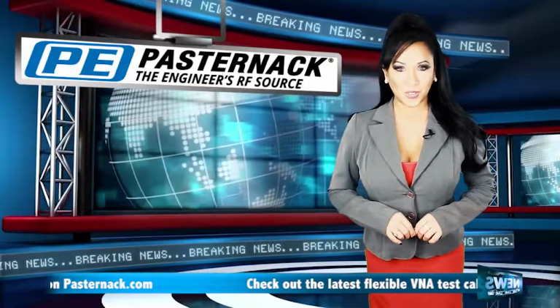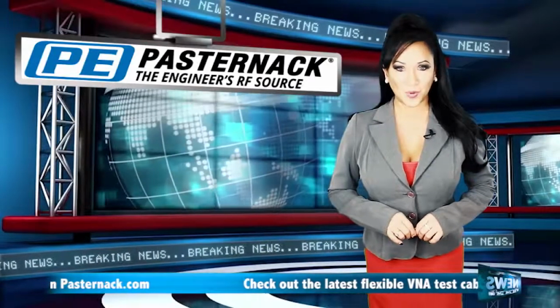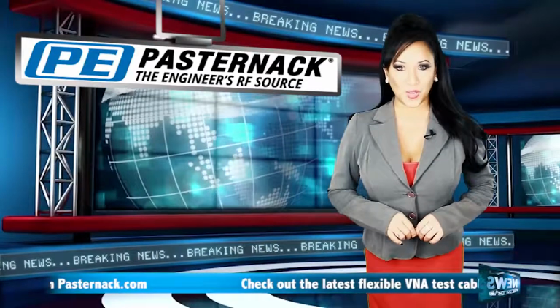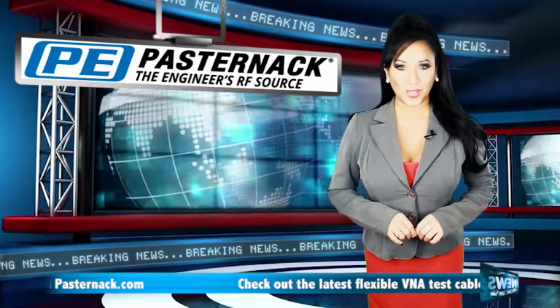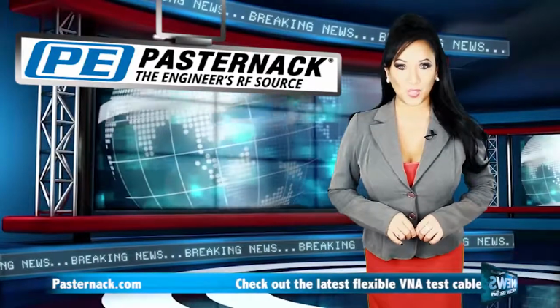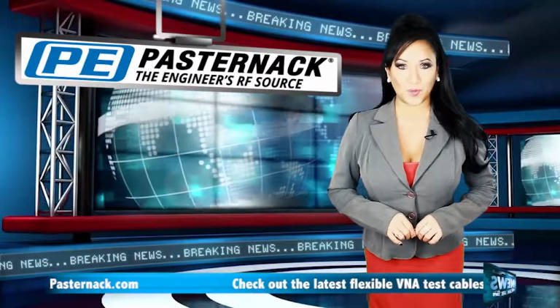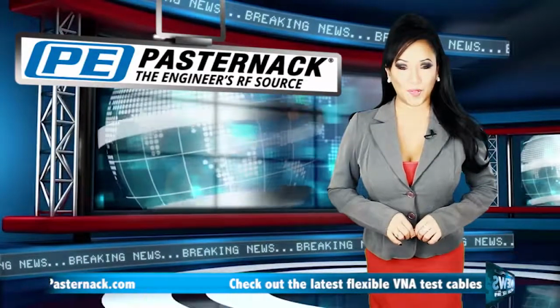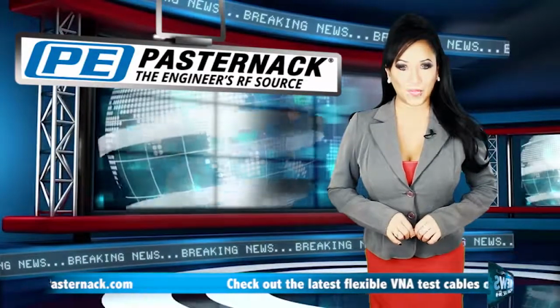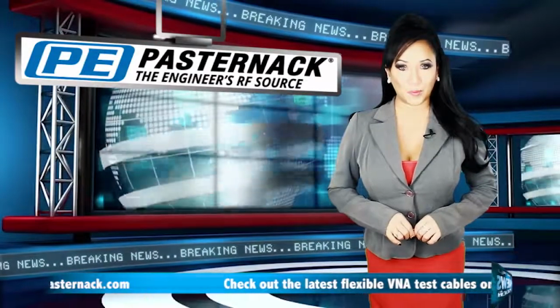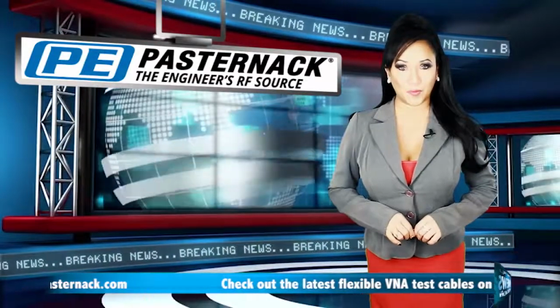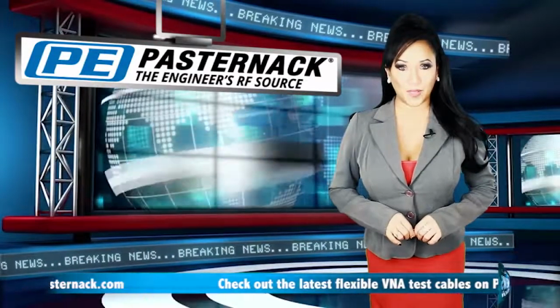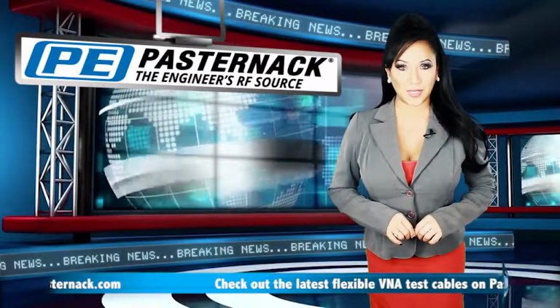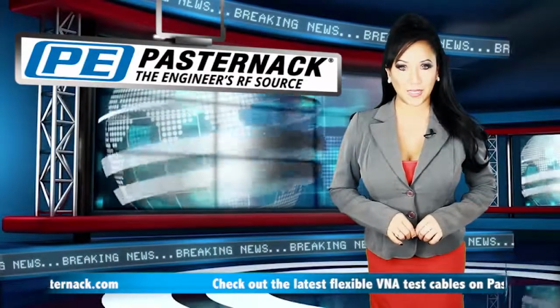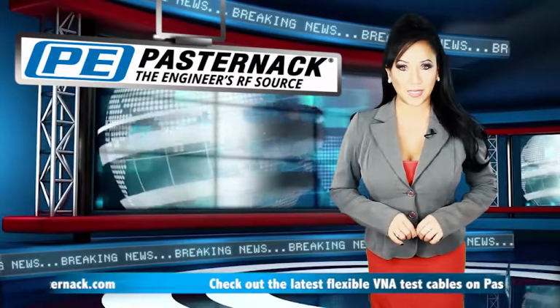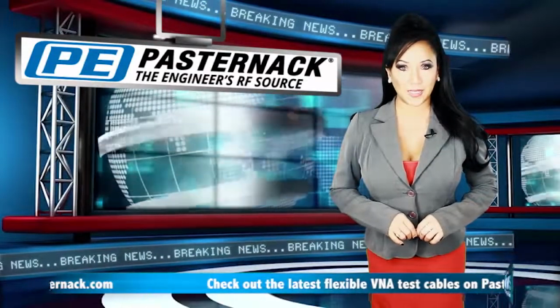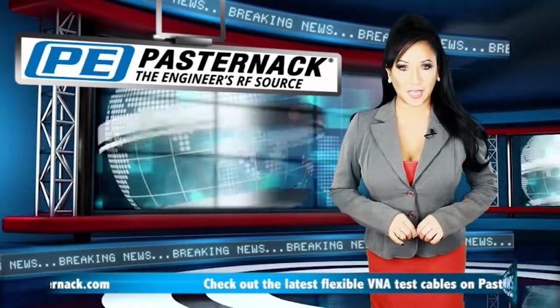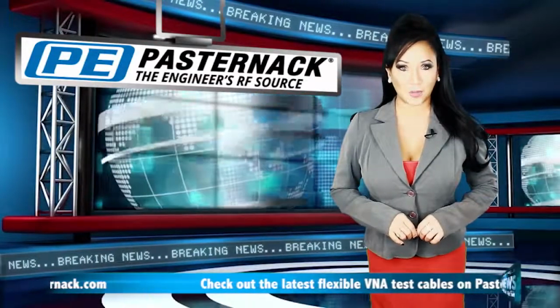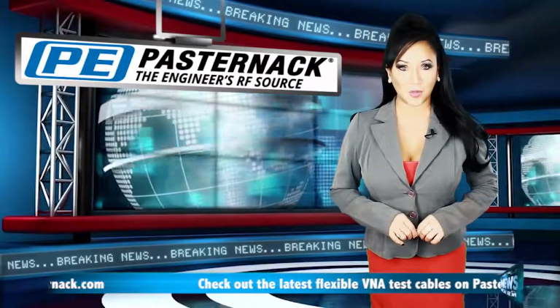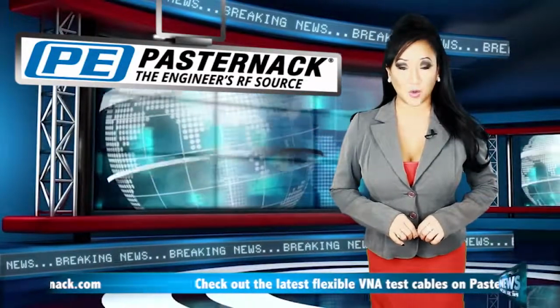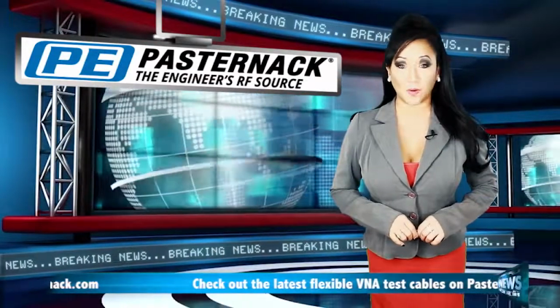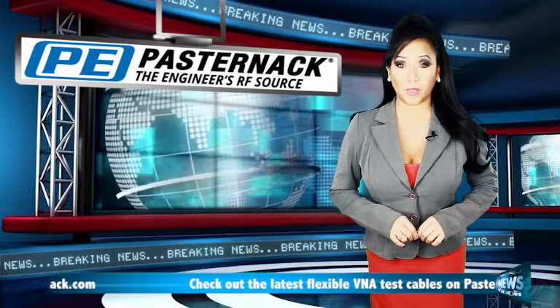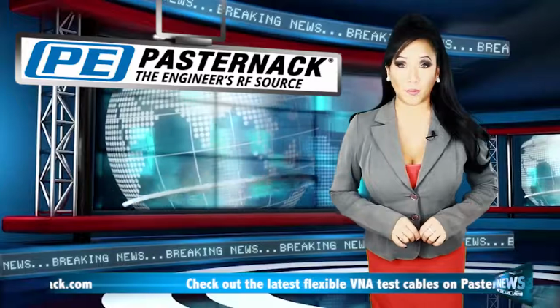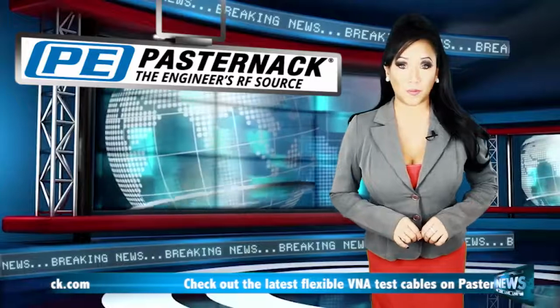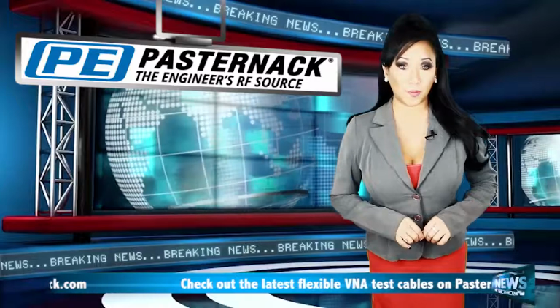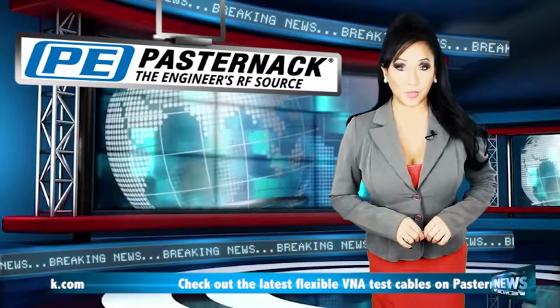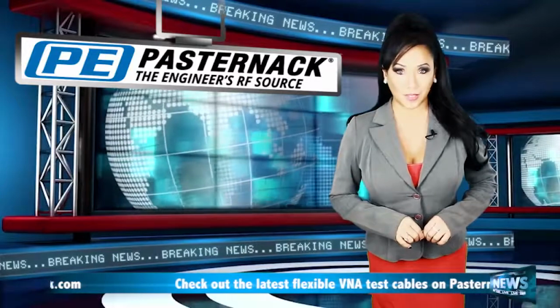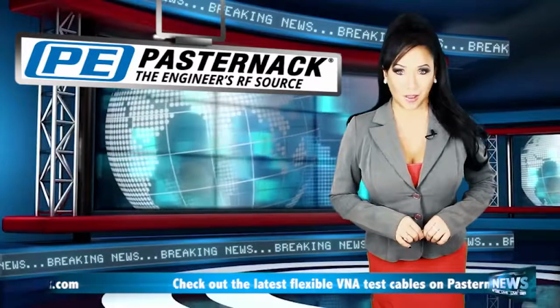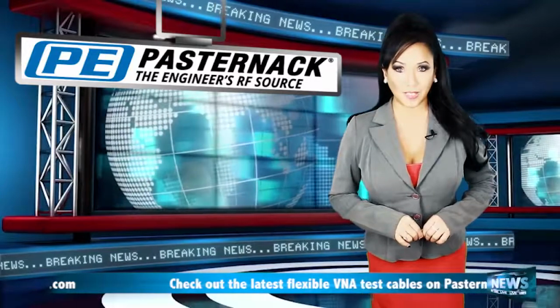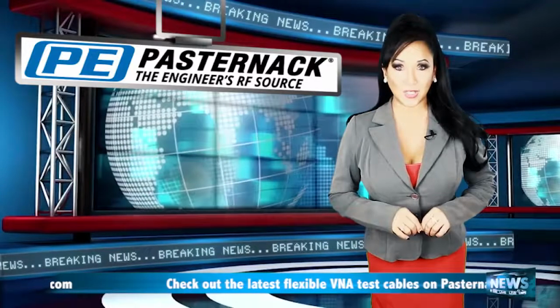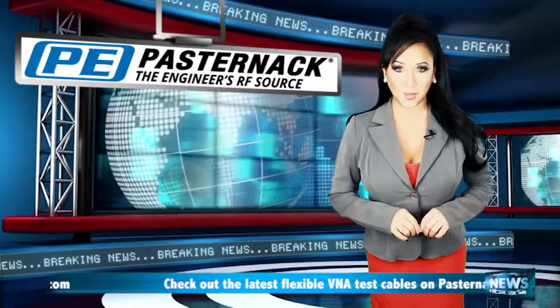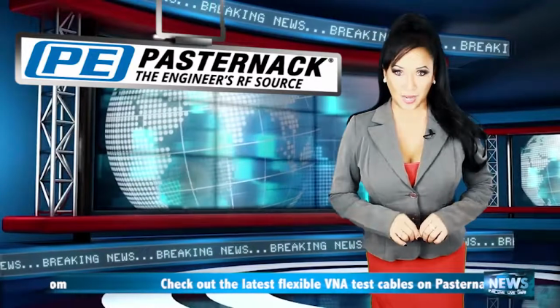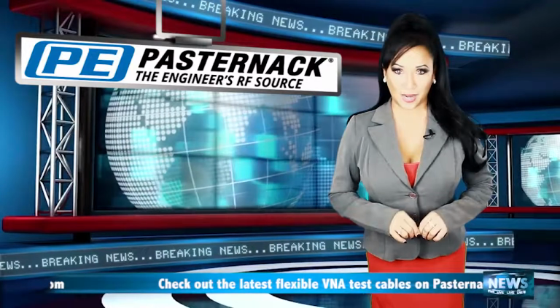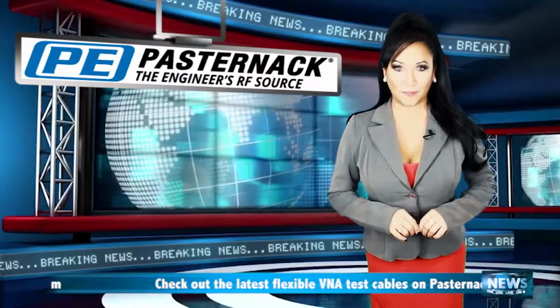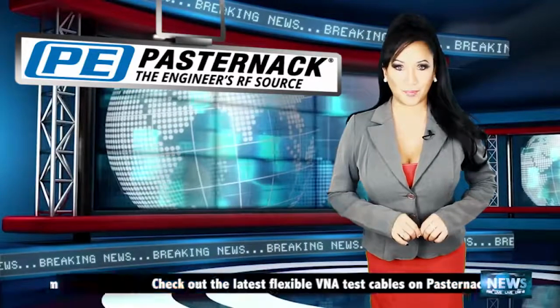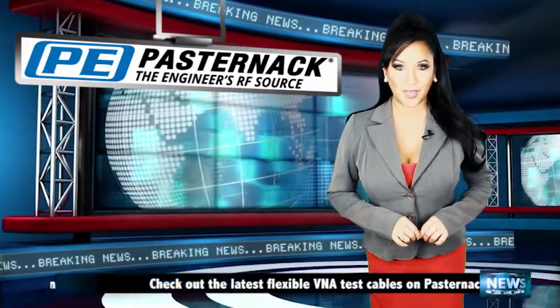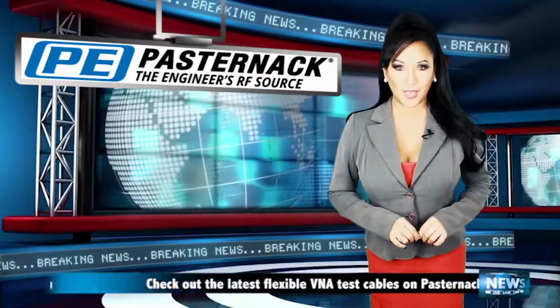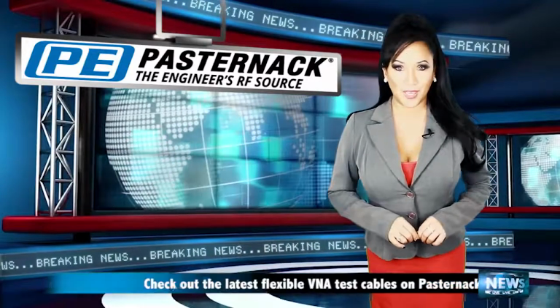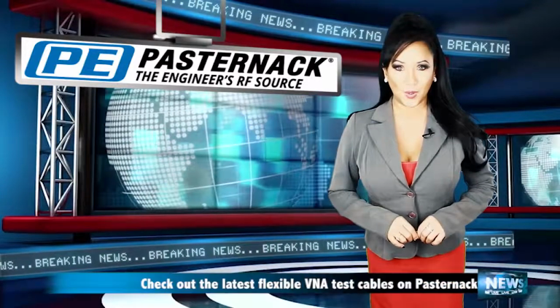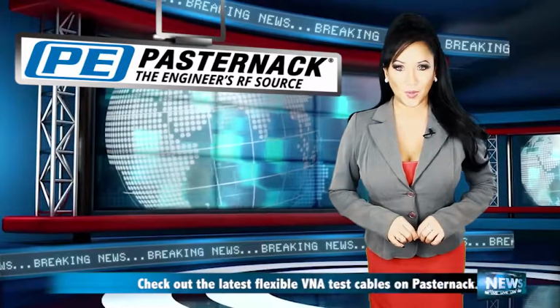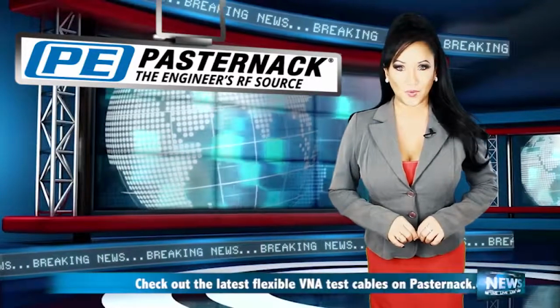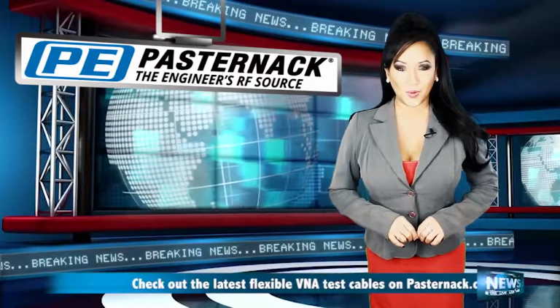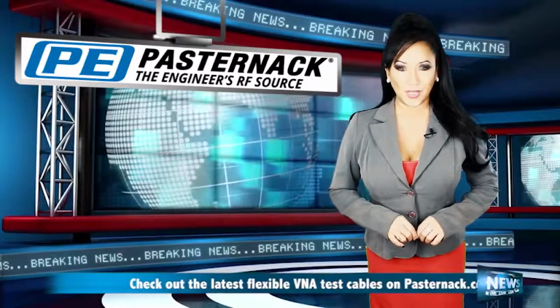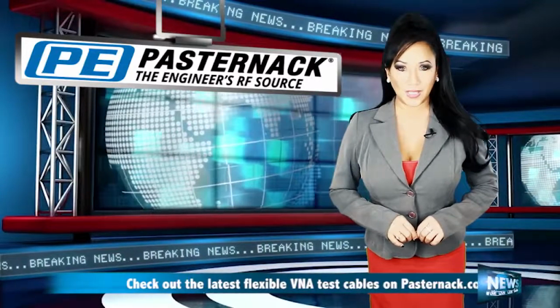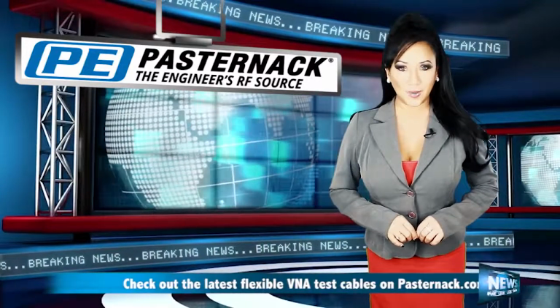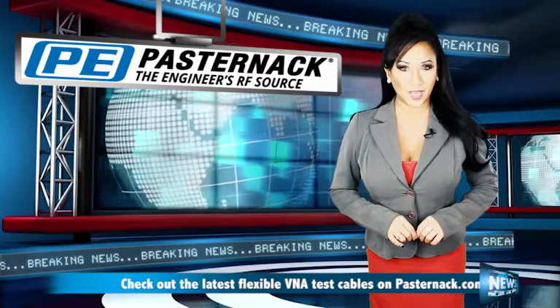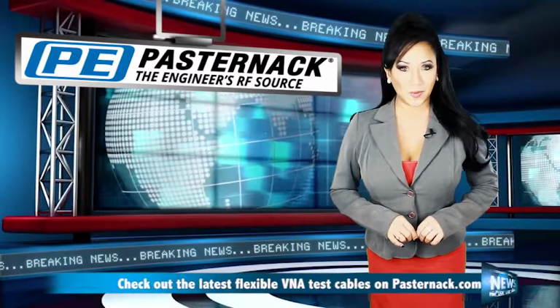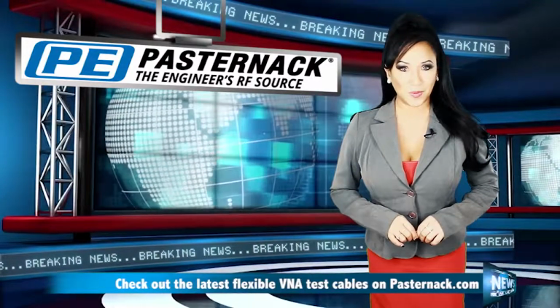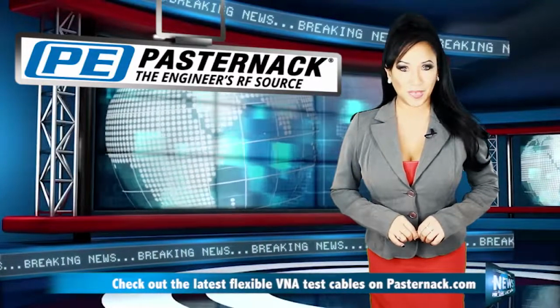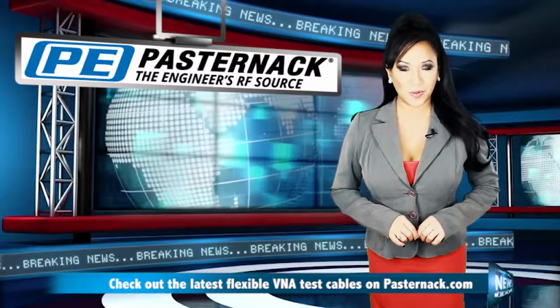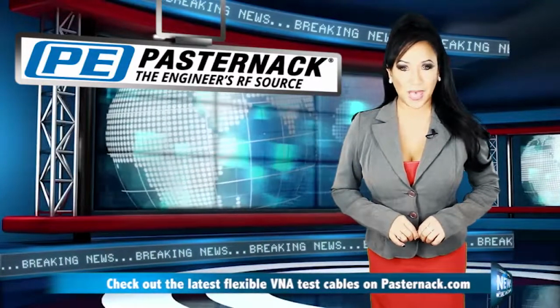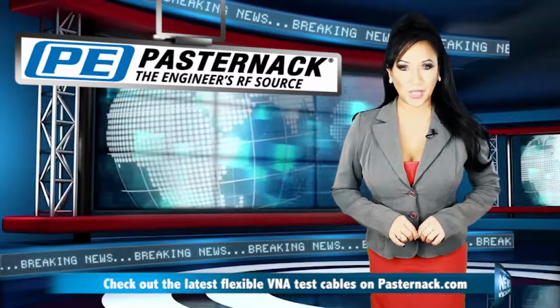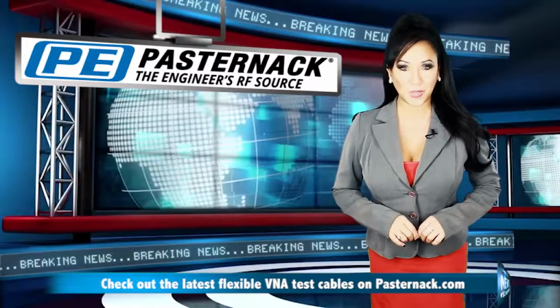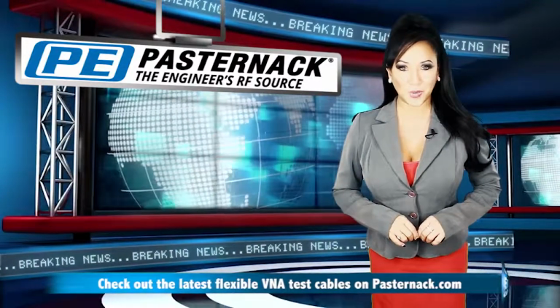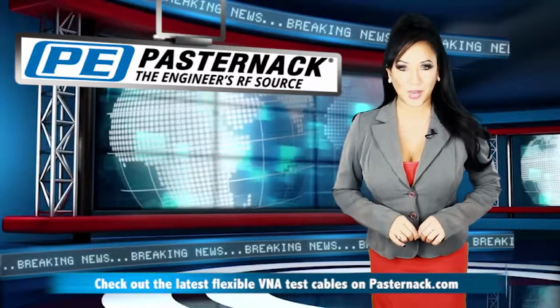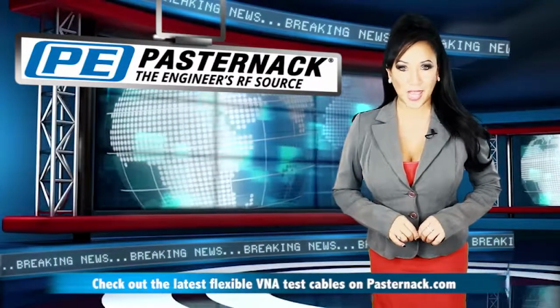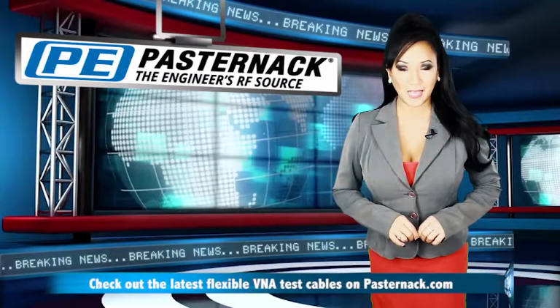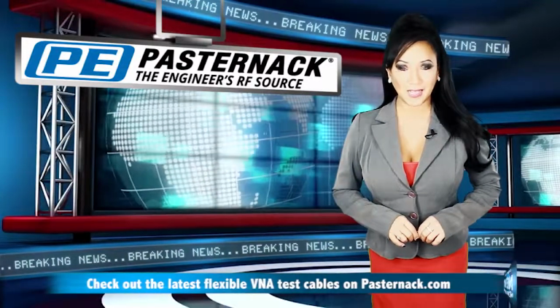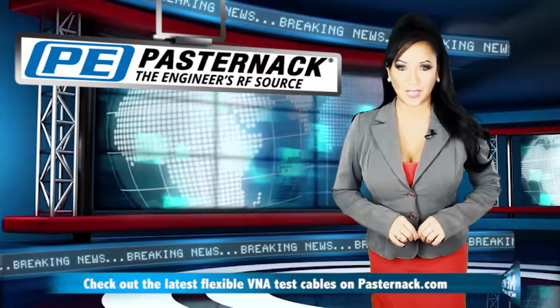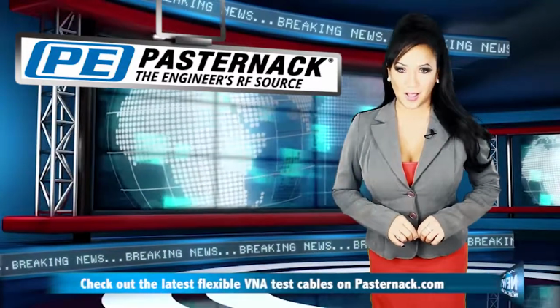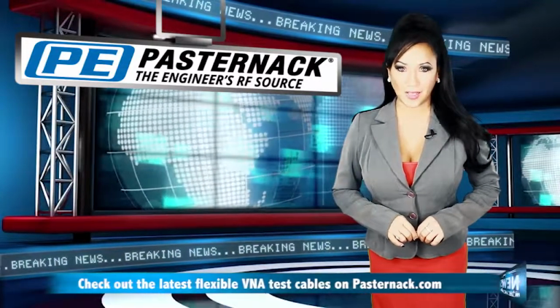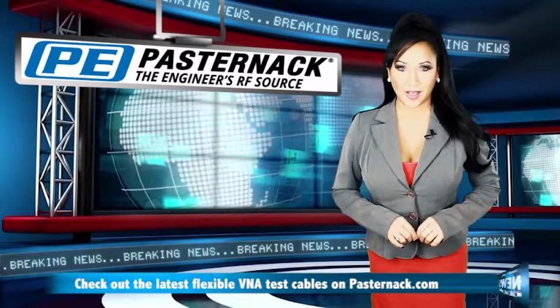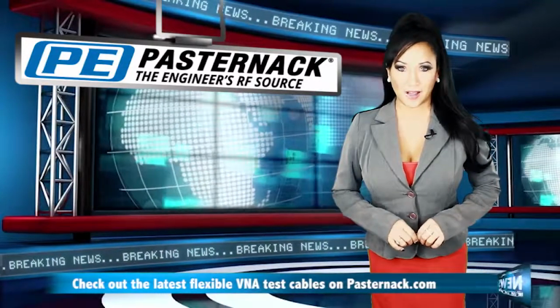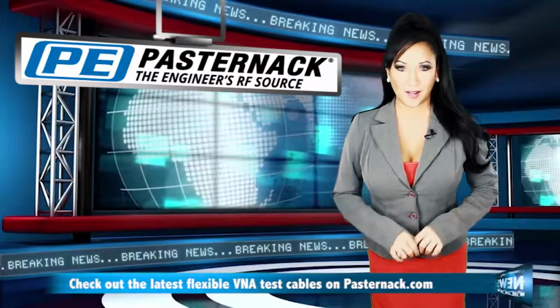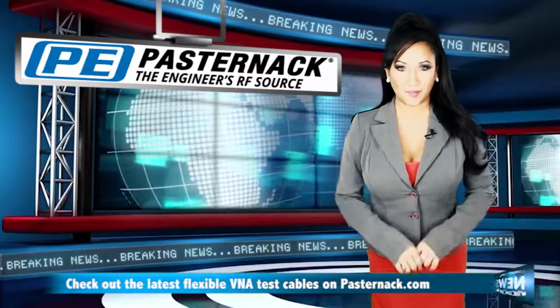Pasternak's new flexible V&A test cables are available from stock today. You can view these new cables at Pasternak.com.